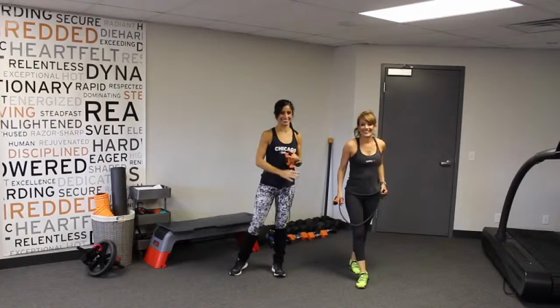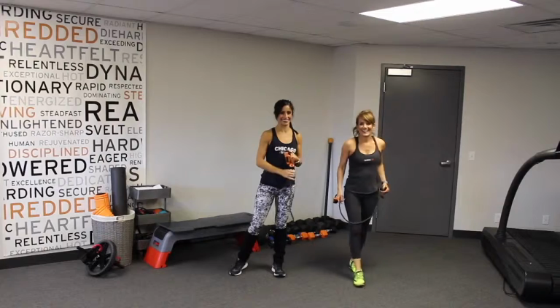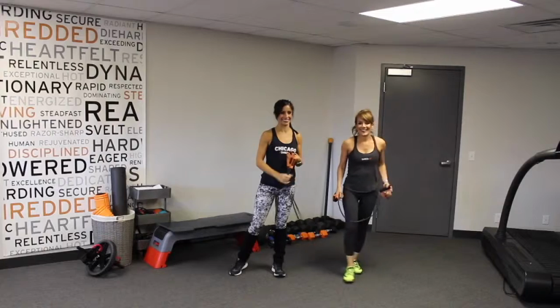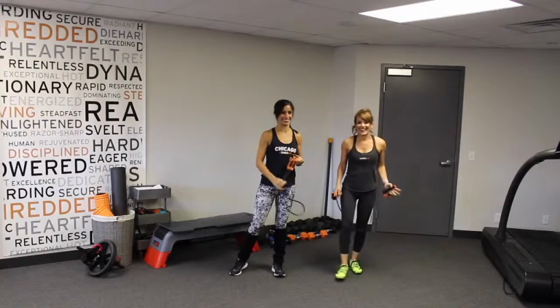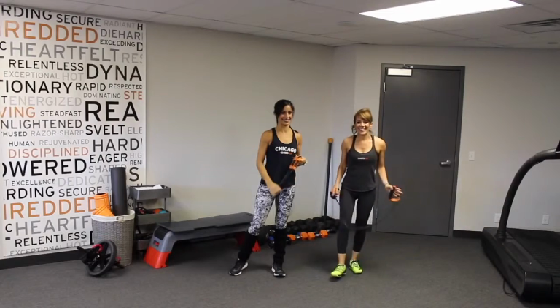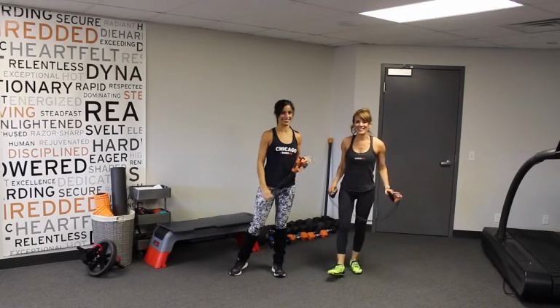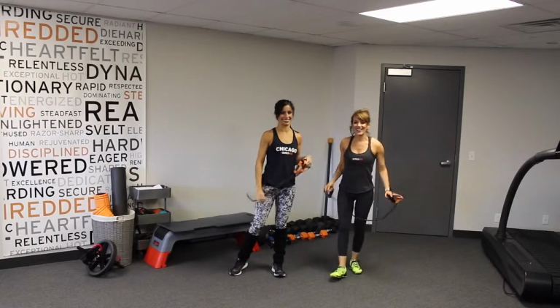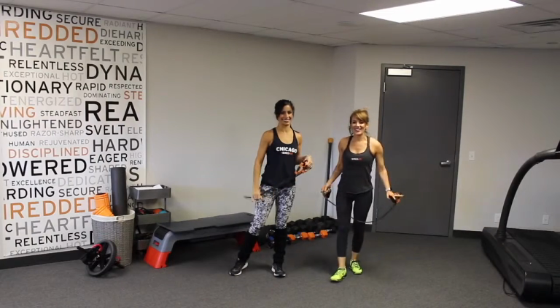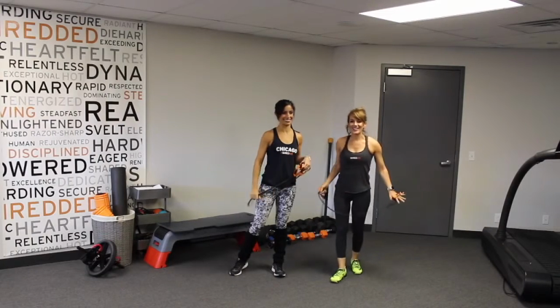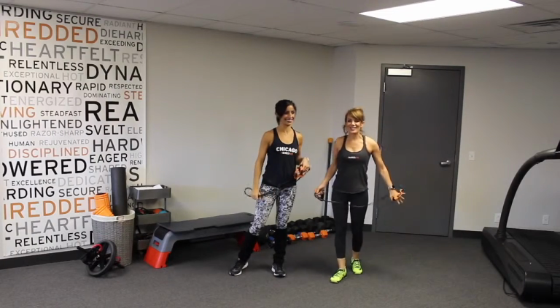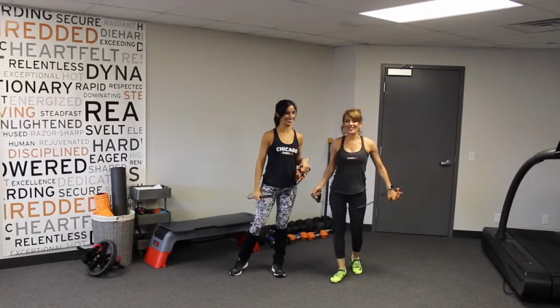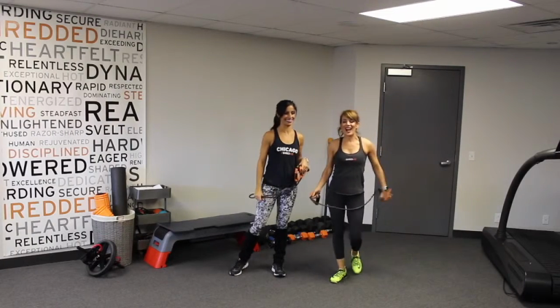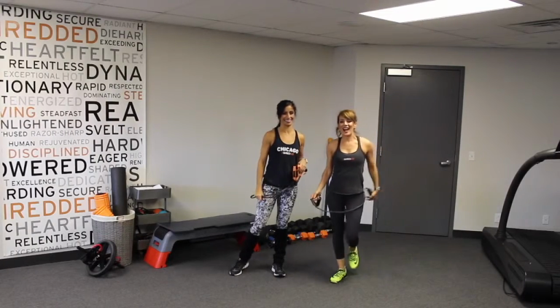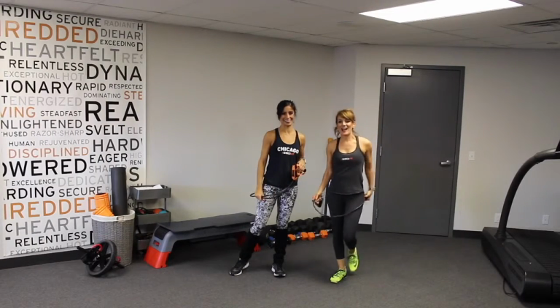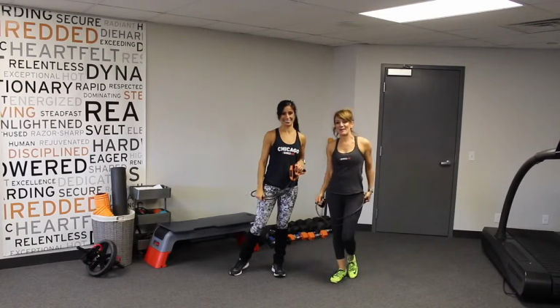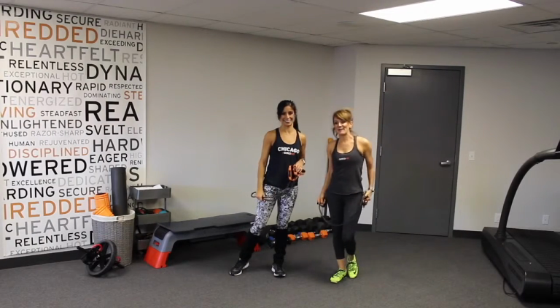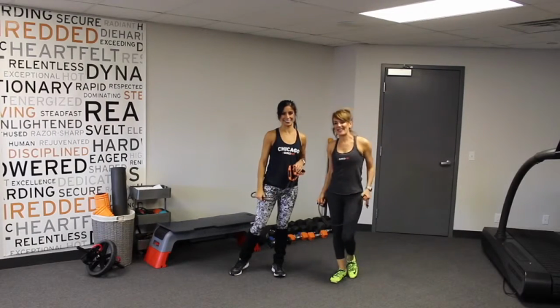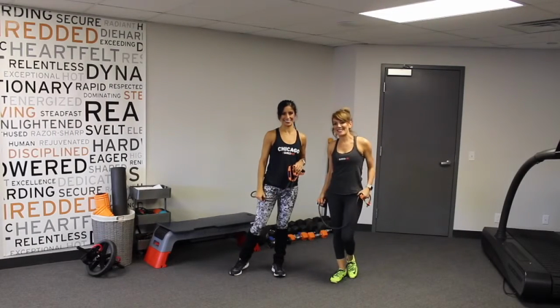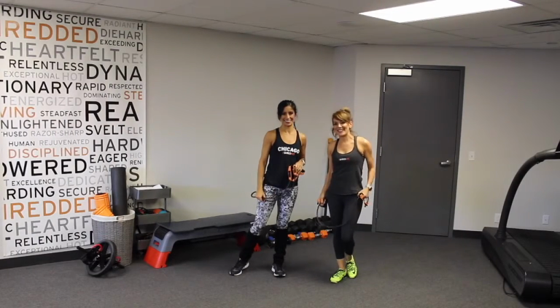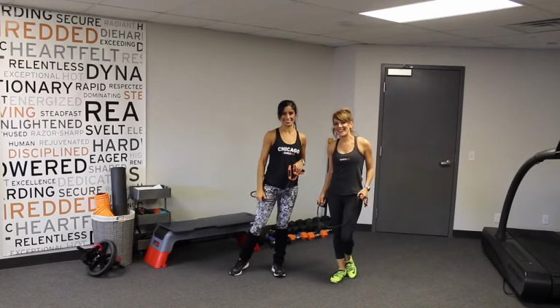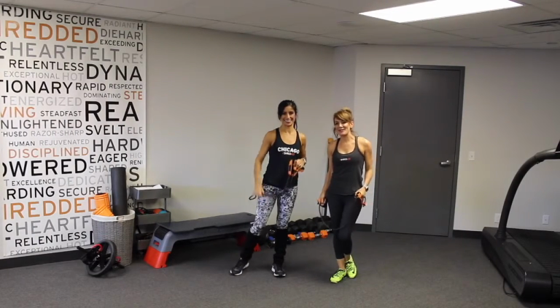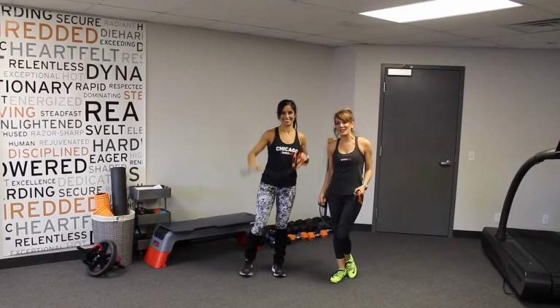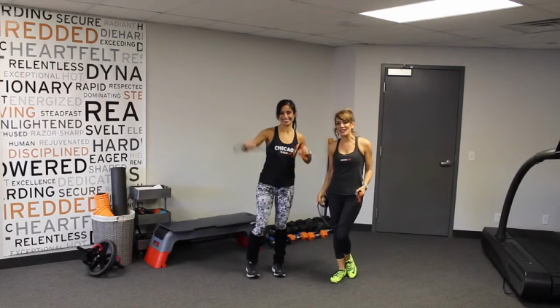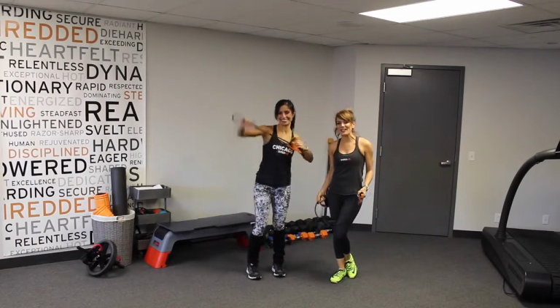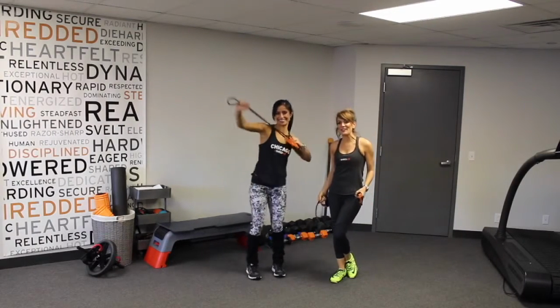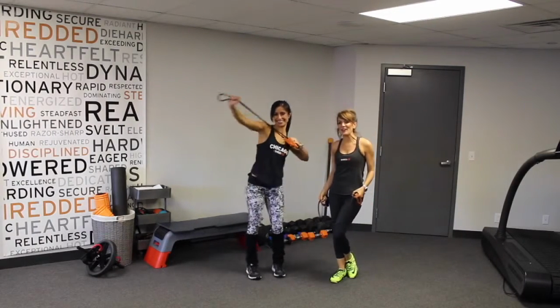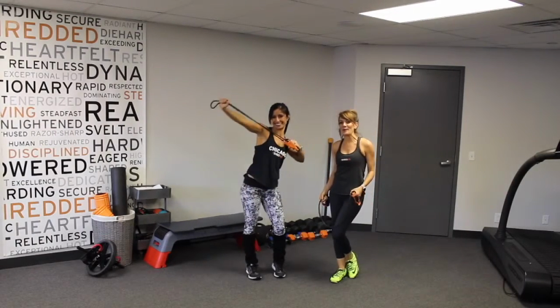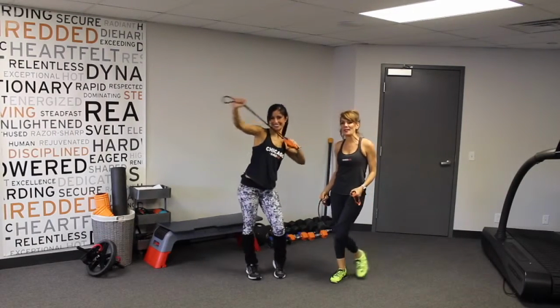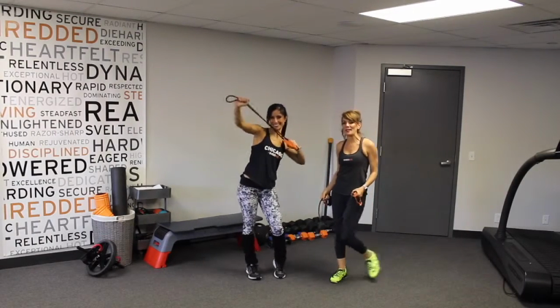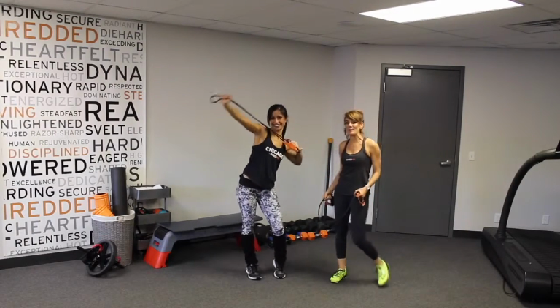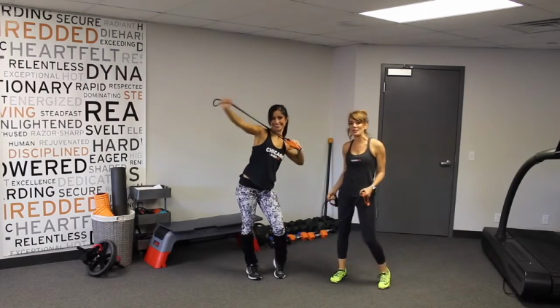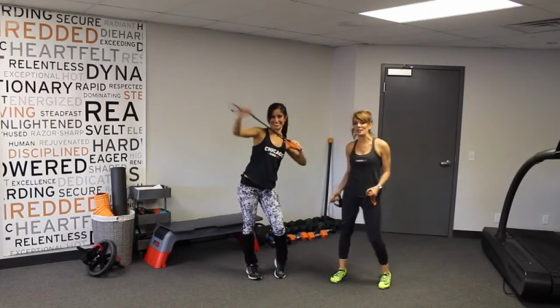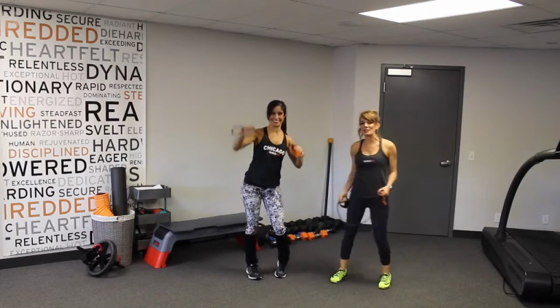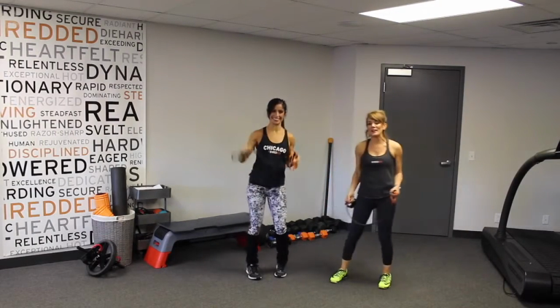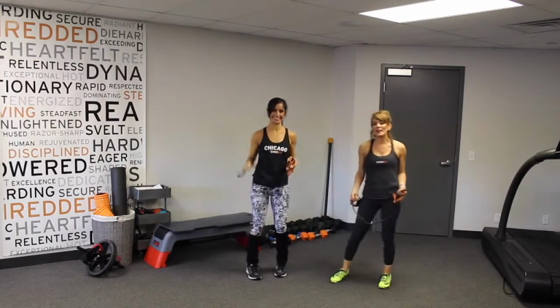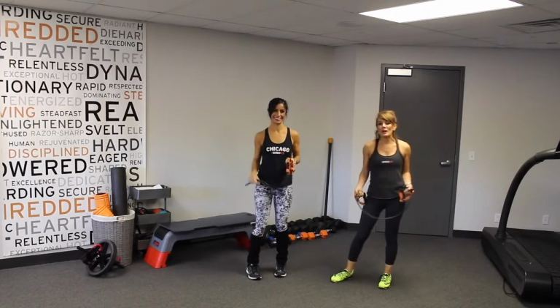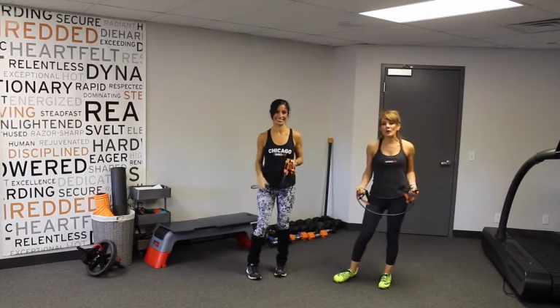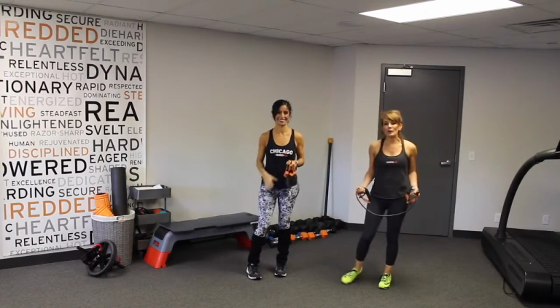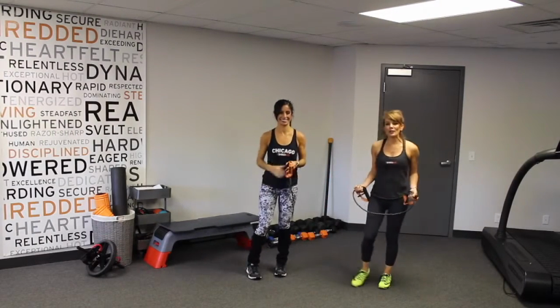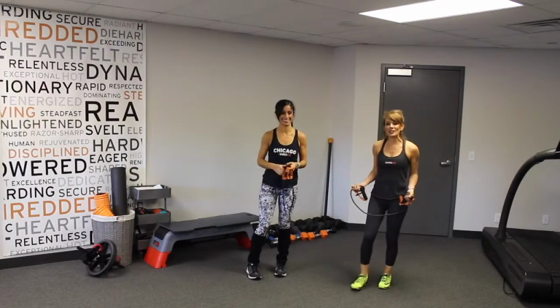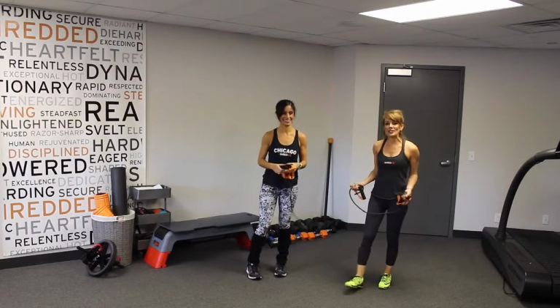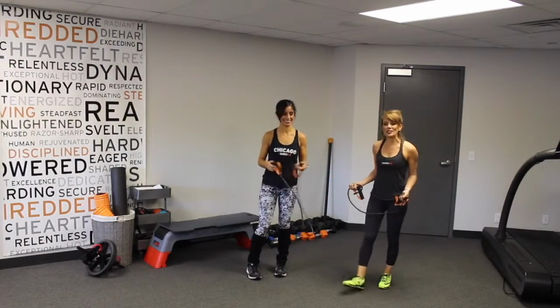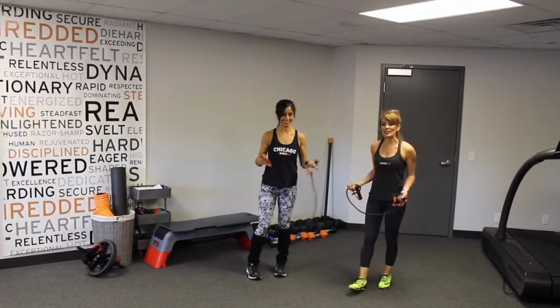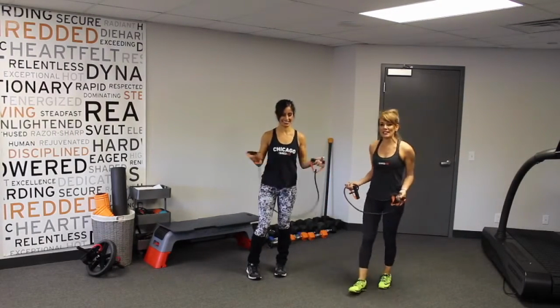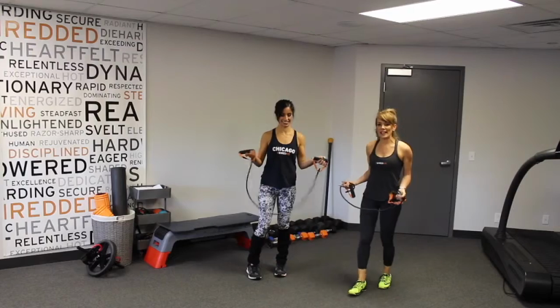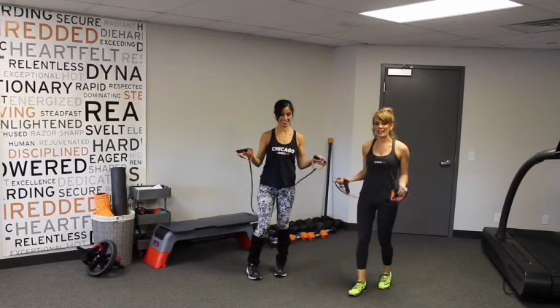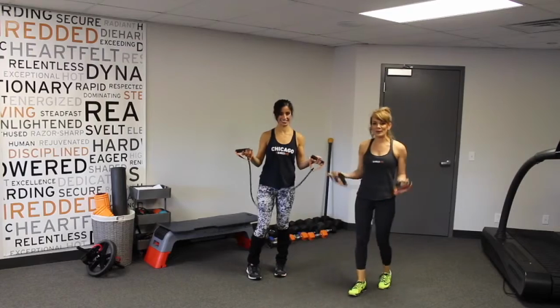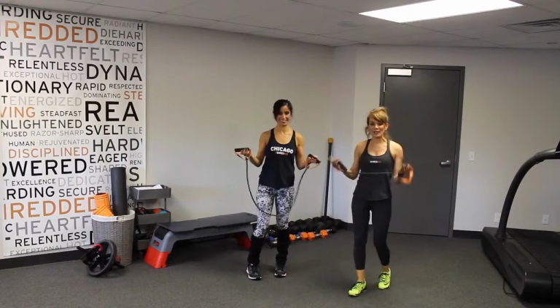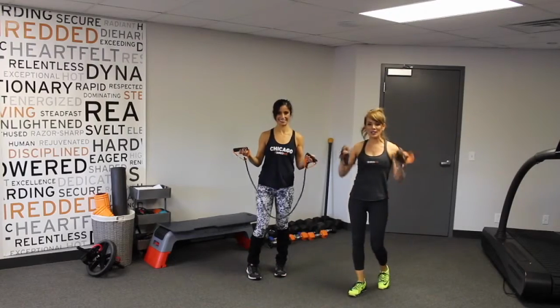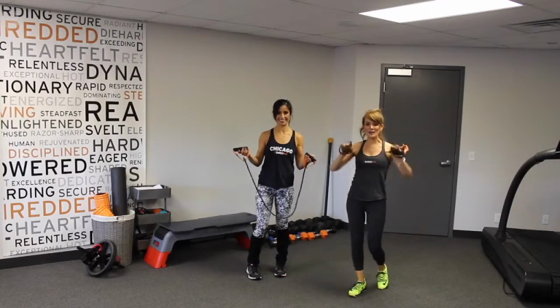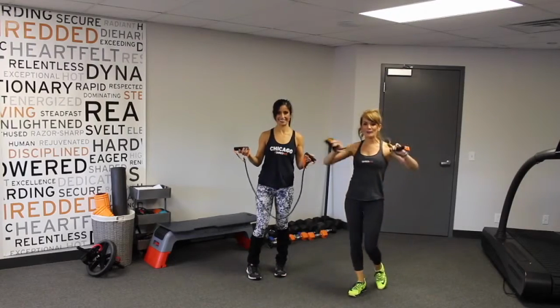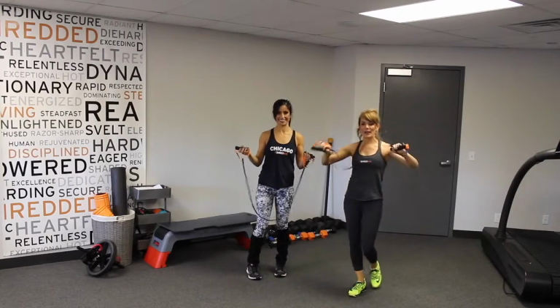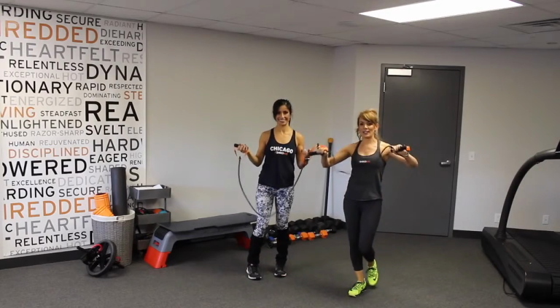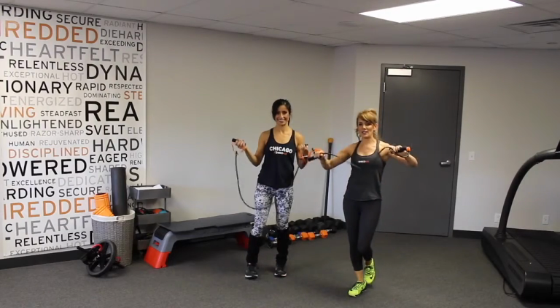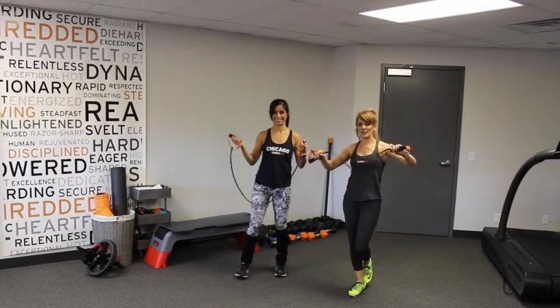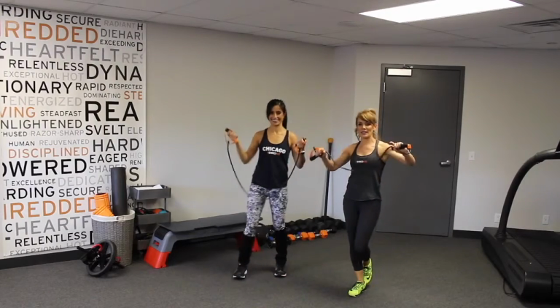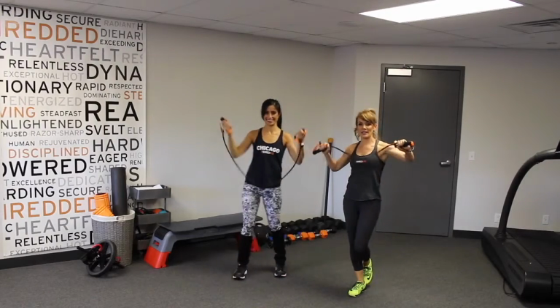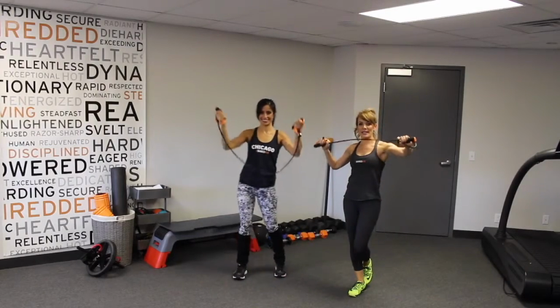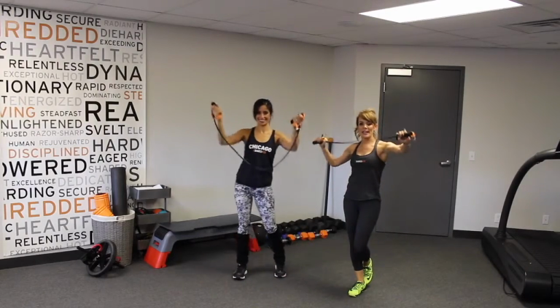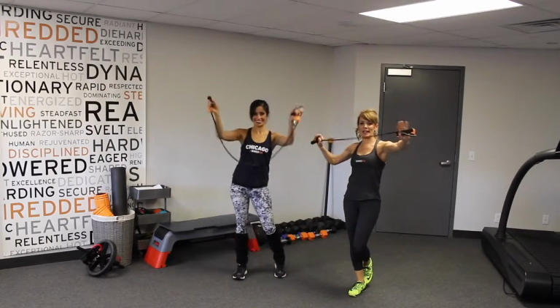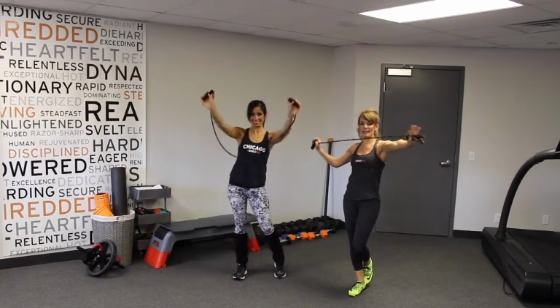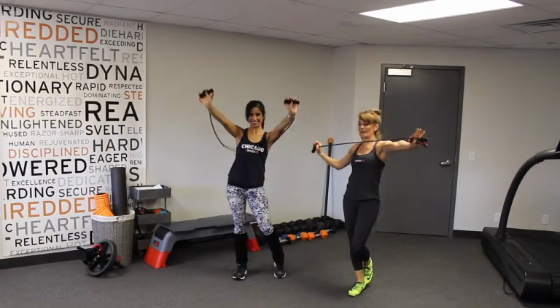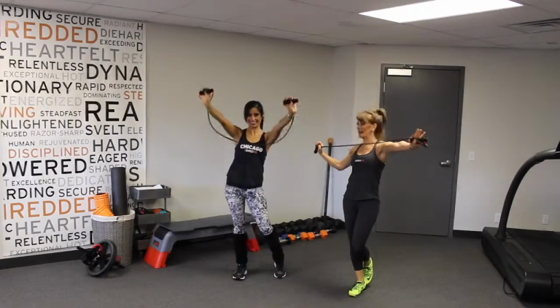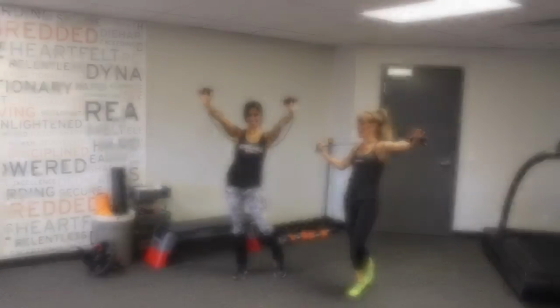Hey Shredders! Happy Monday! We're here for our Monday move. What we're gonna do today is we're gonna use the Bonnie and Tracy handband.